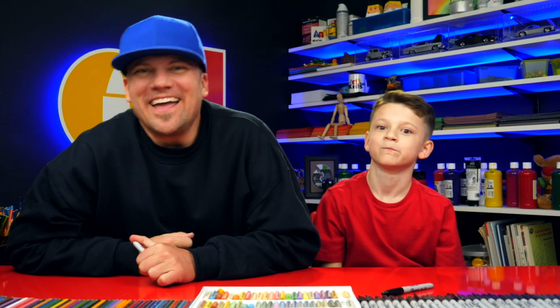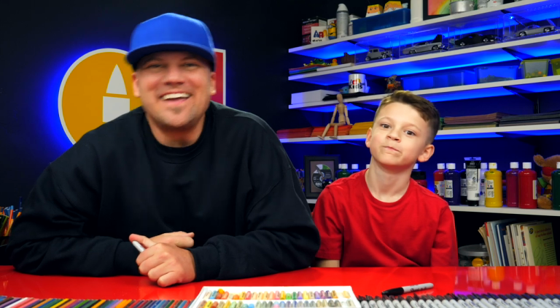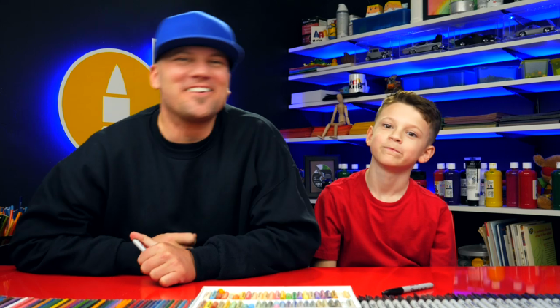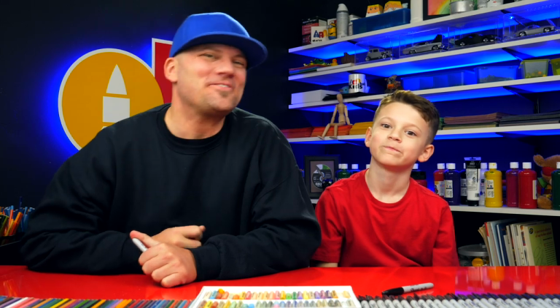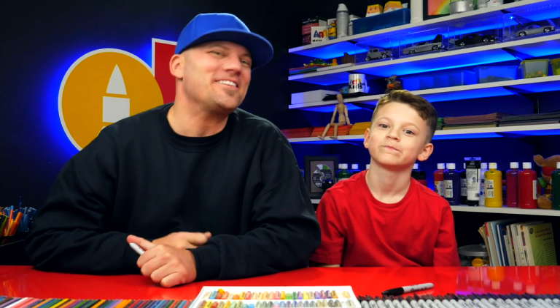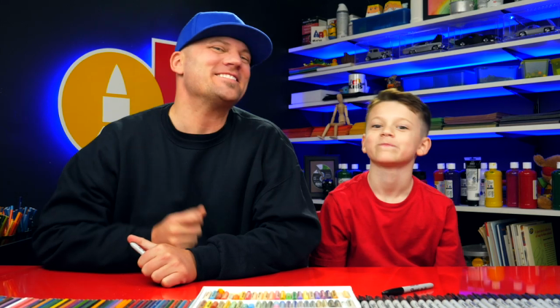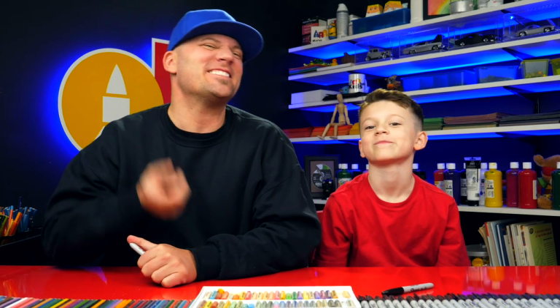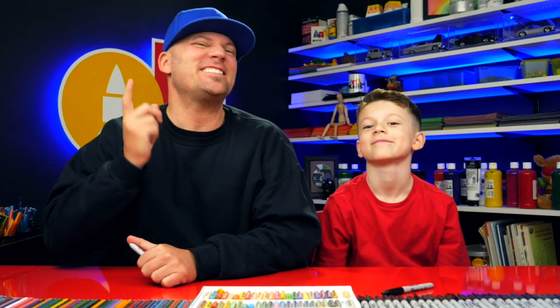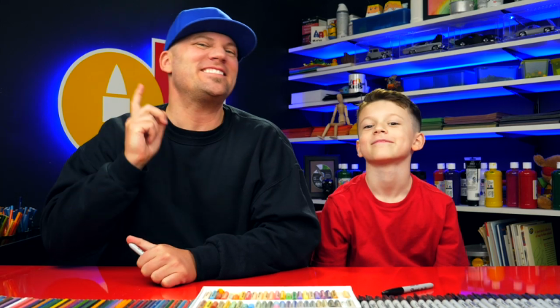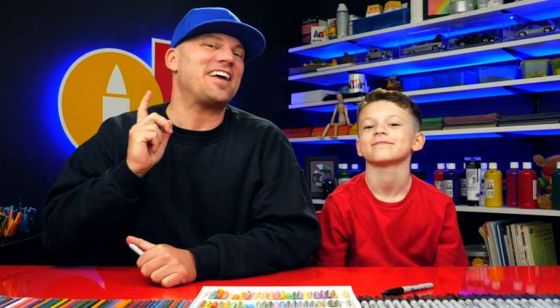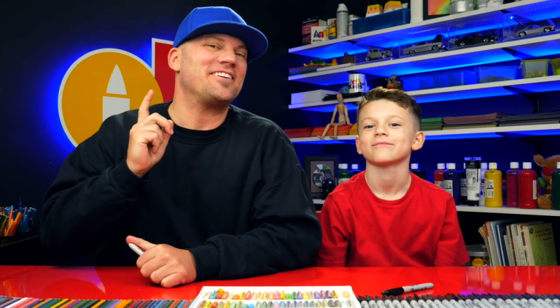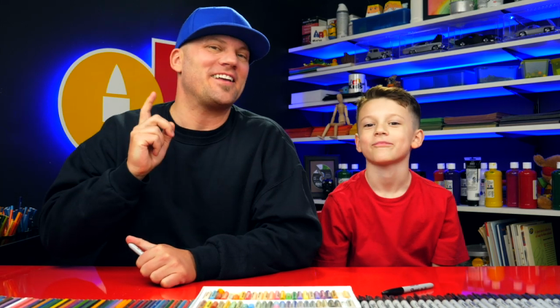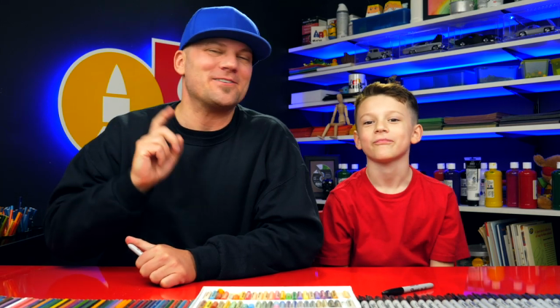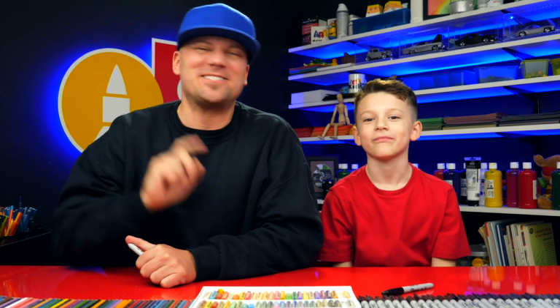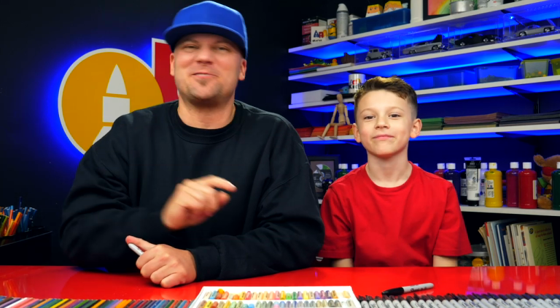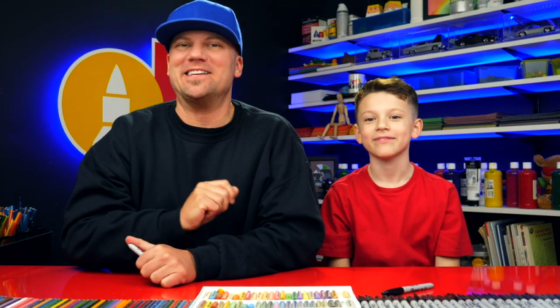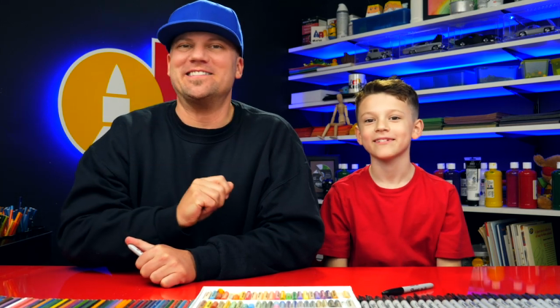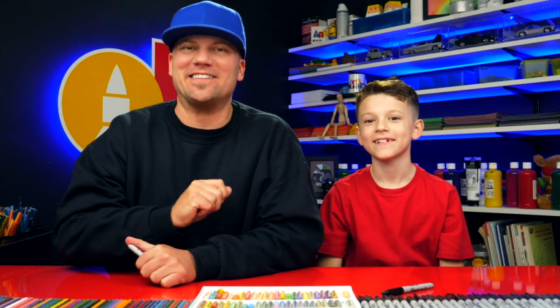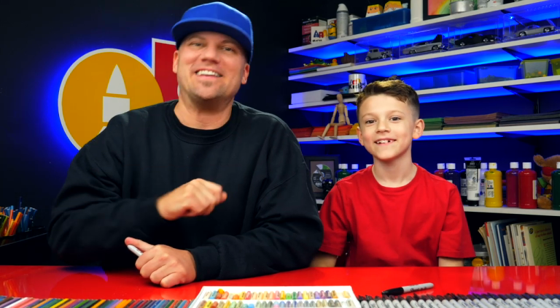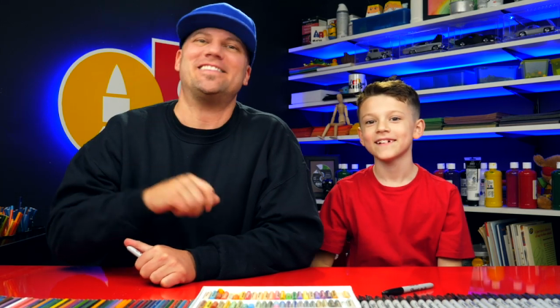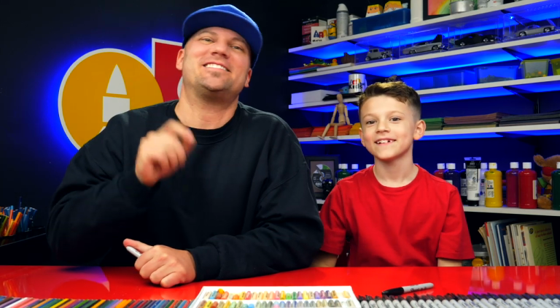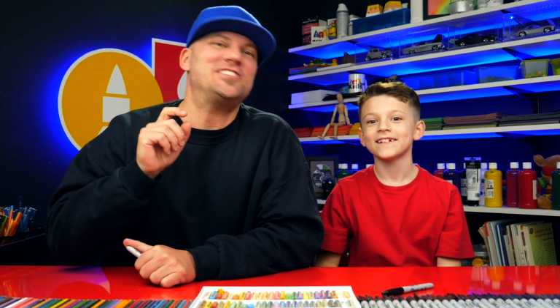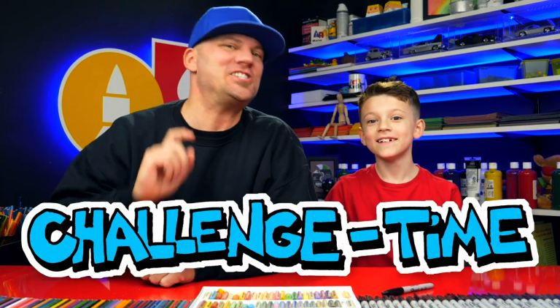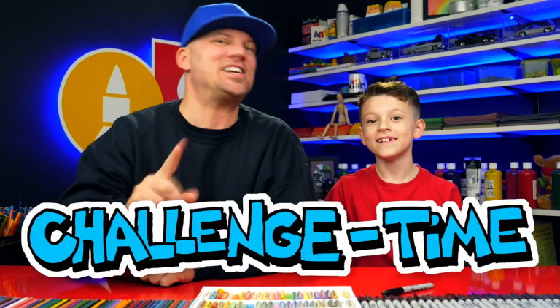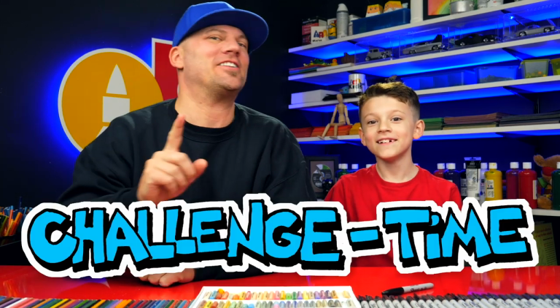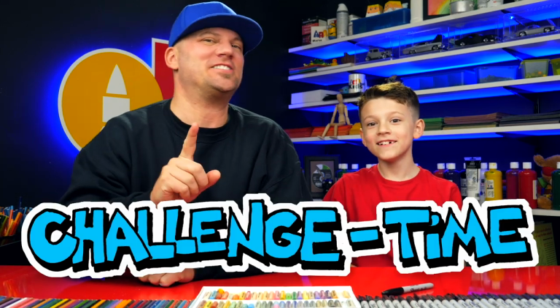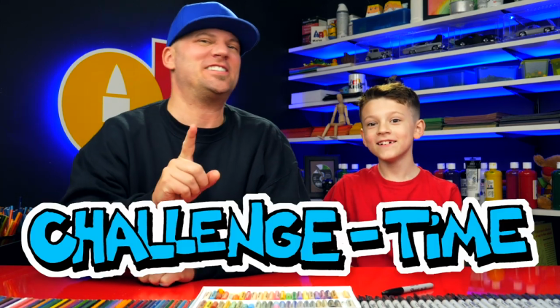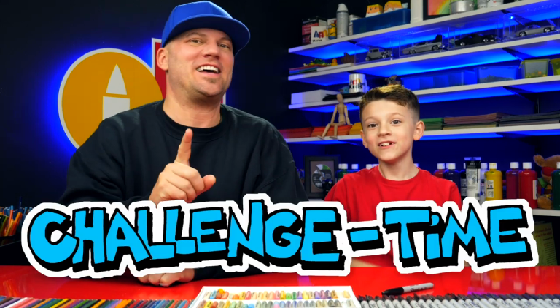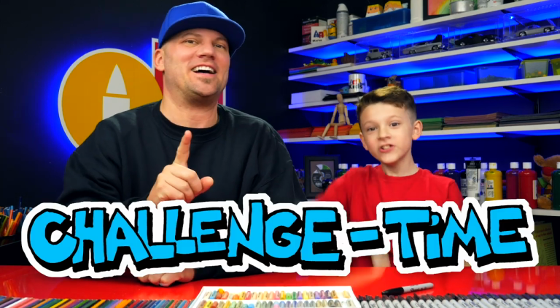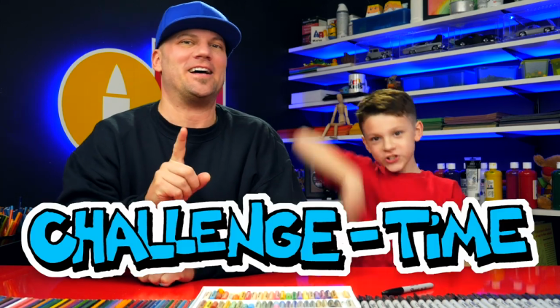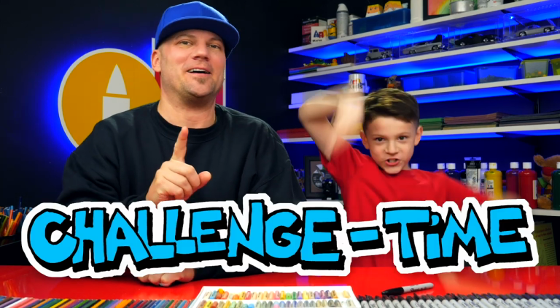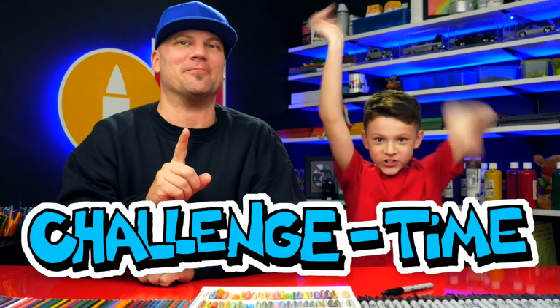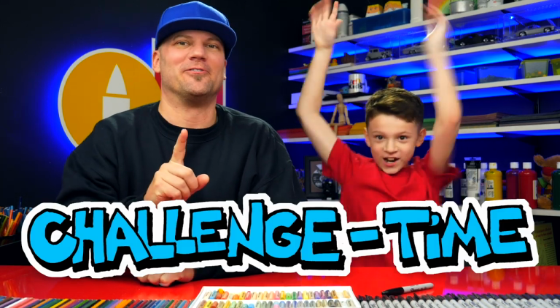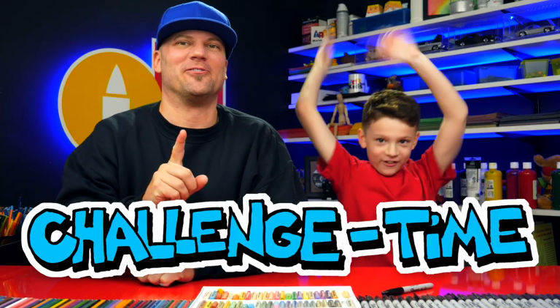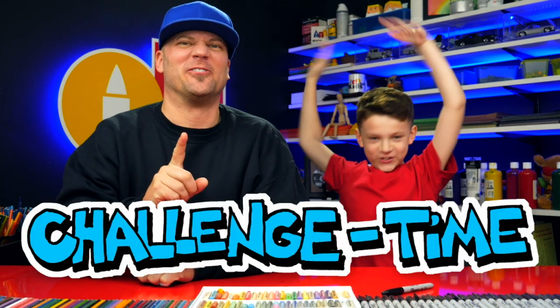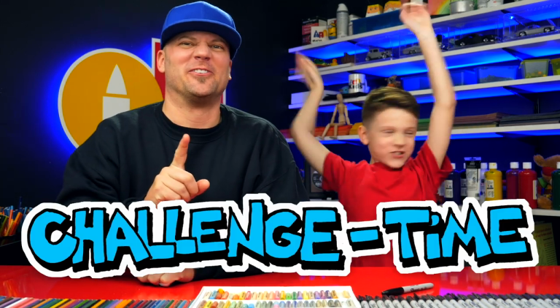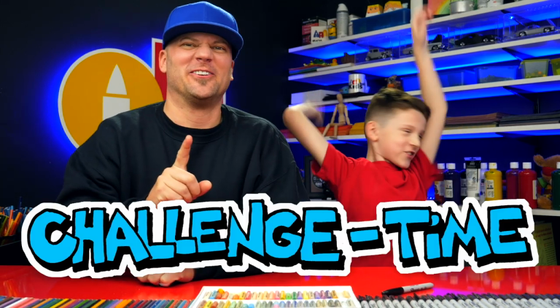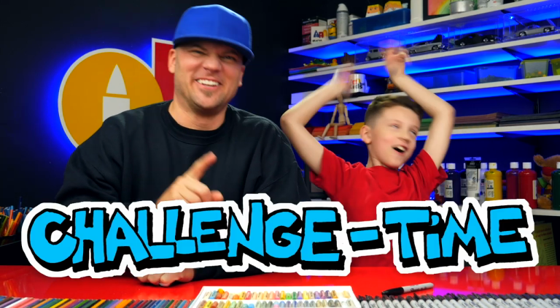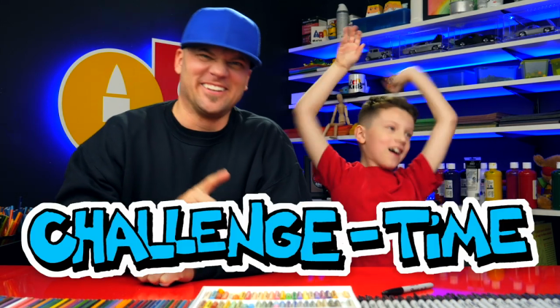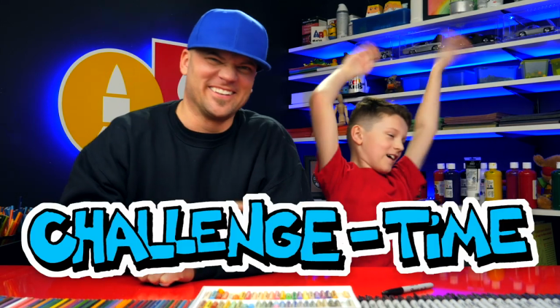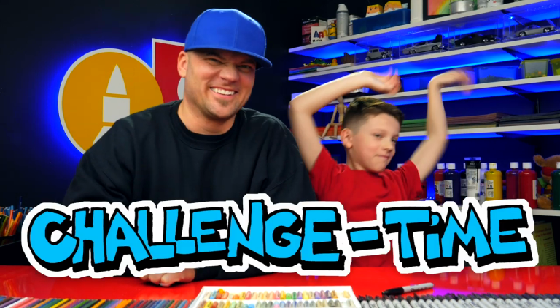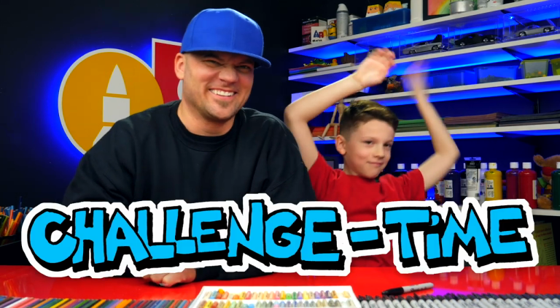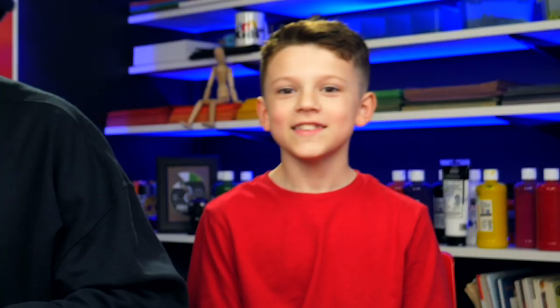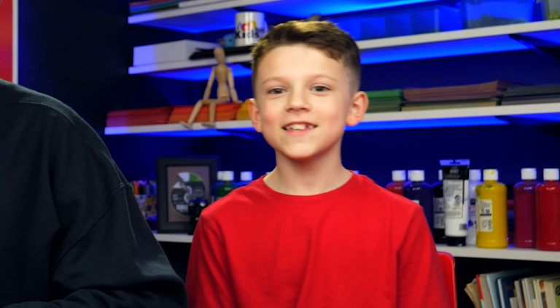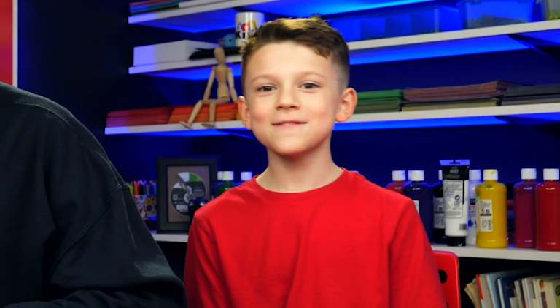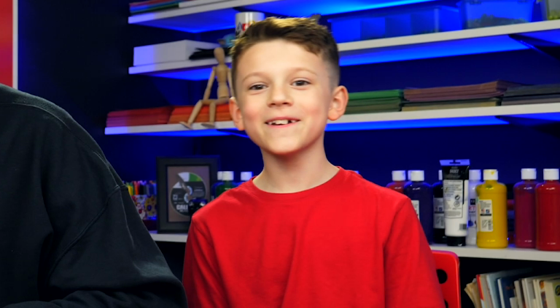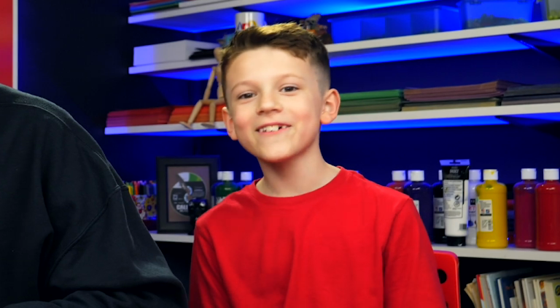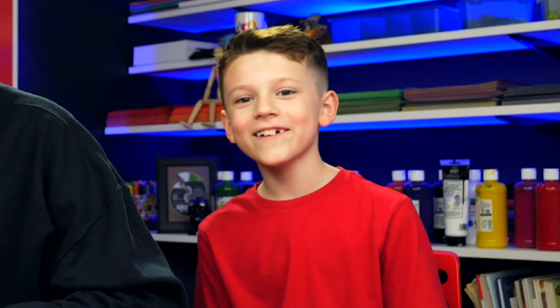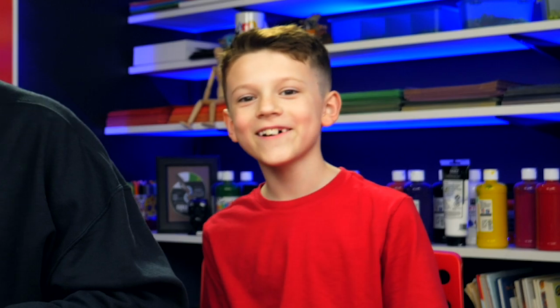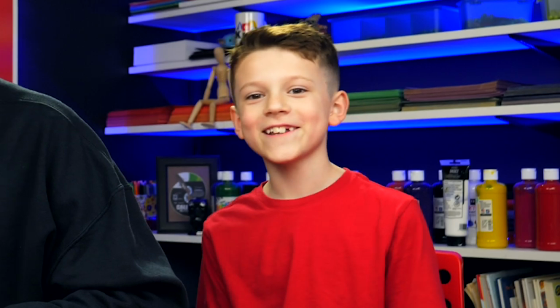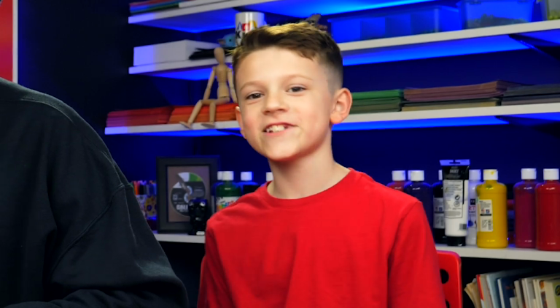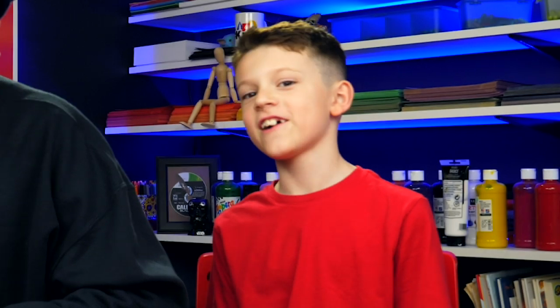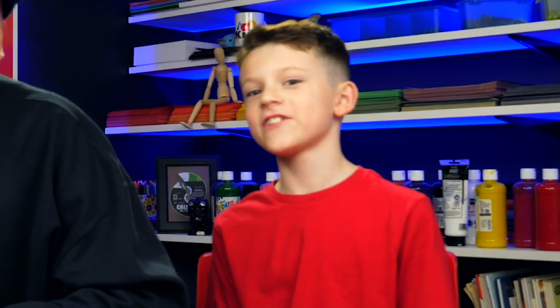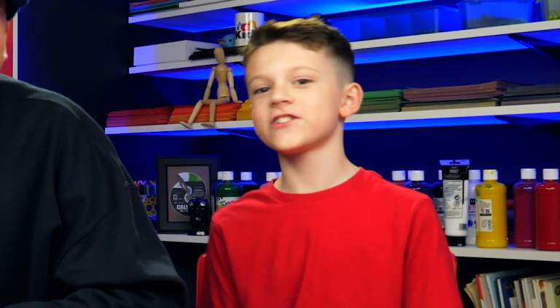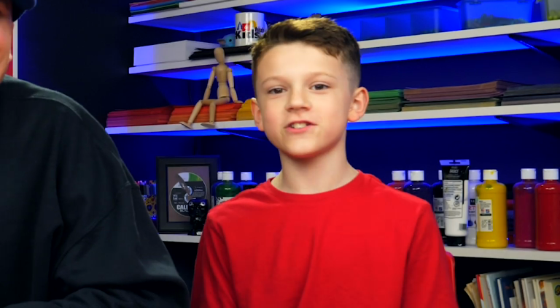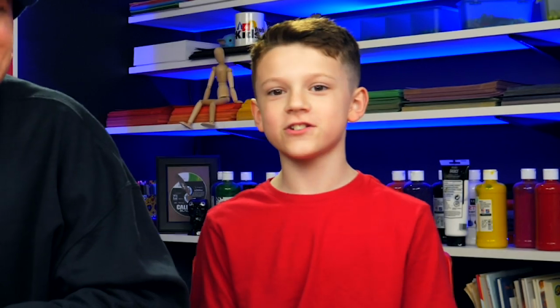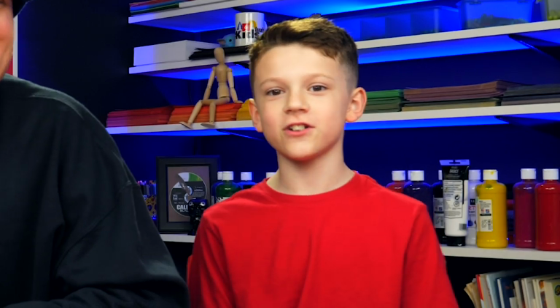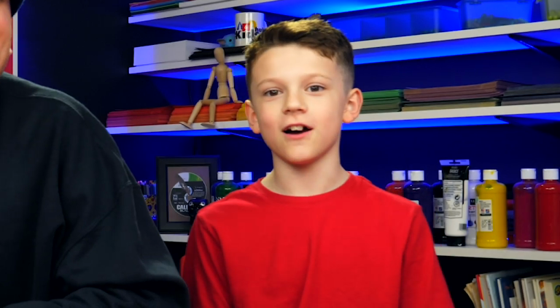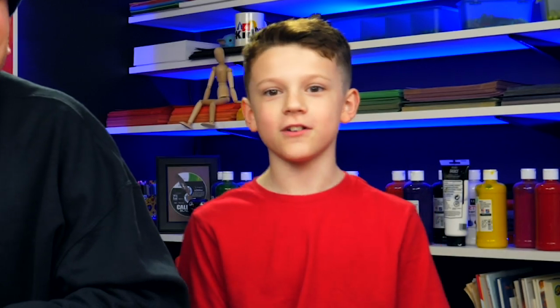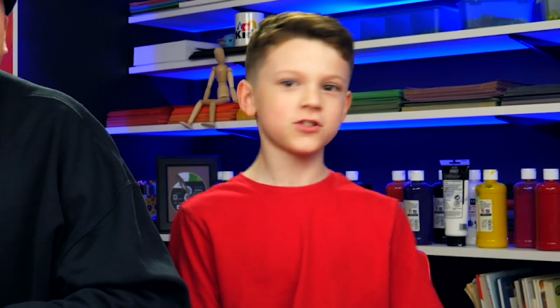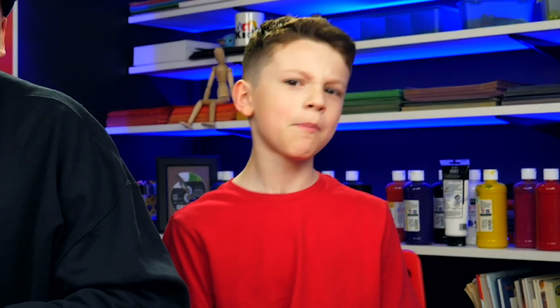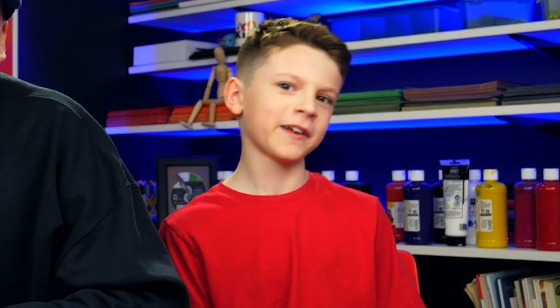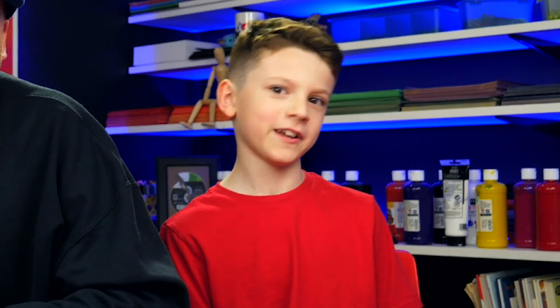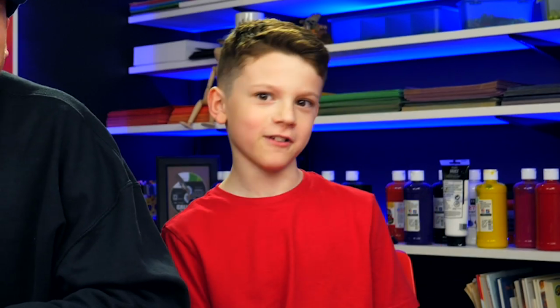Hey Art friends, it's Saturday which means it's challenge time! This week we want to challenge you to draw a superhero.